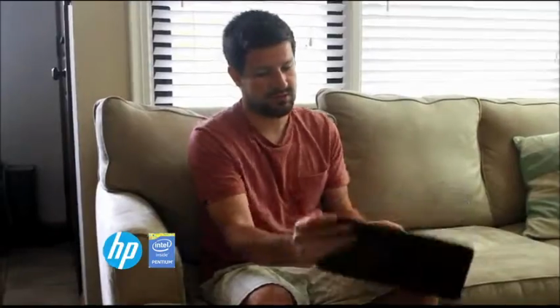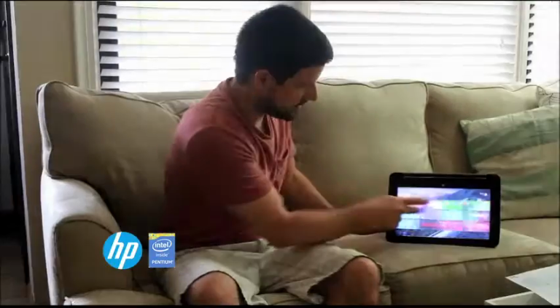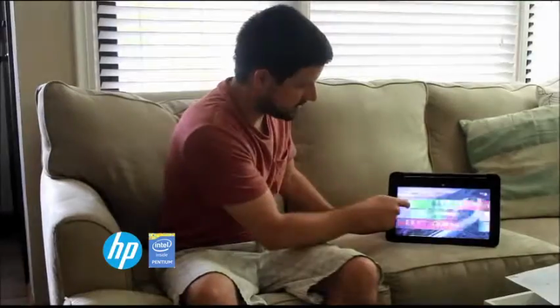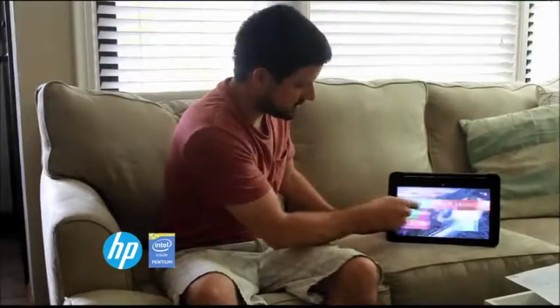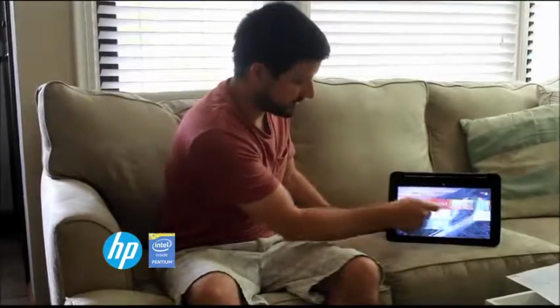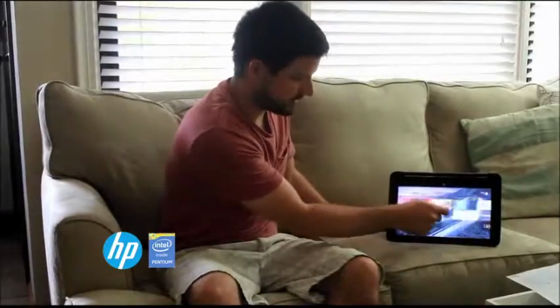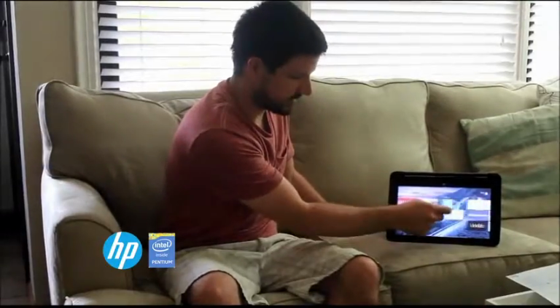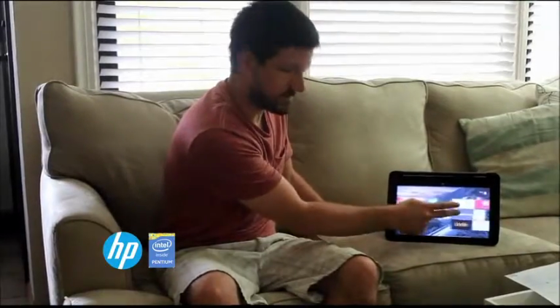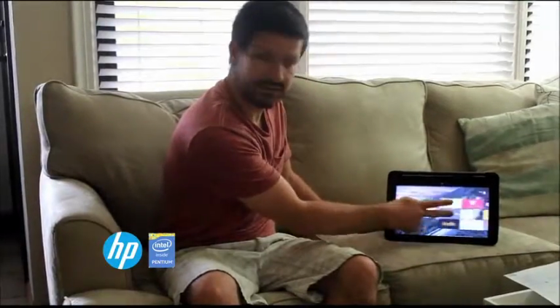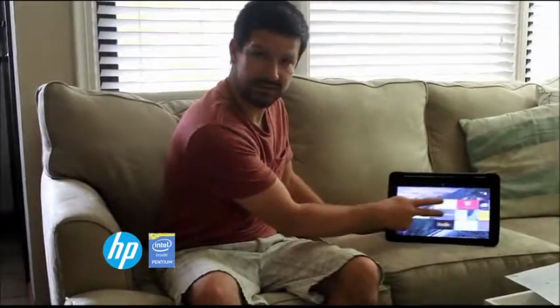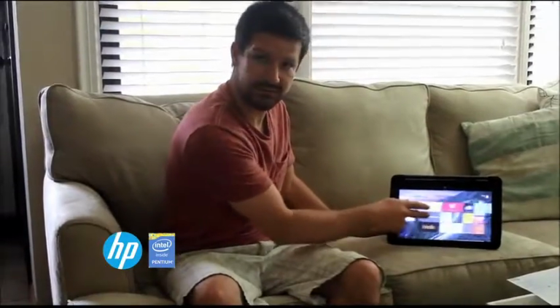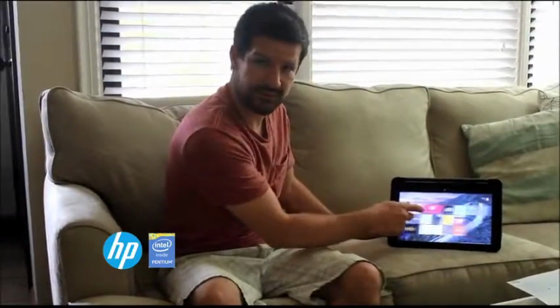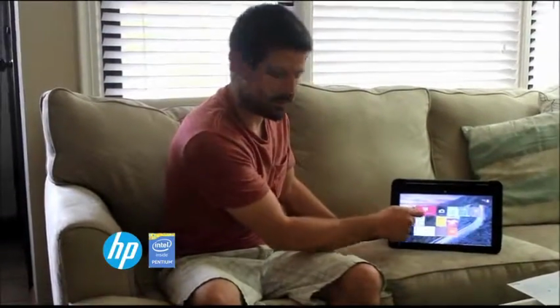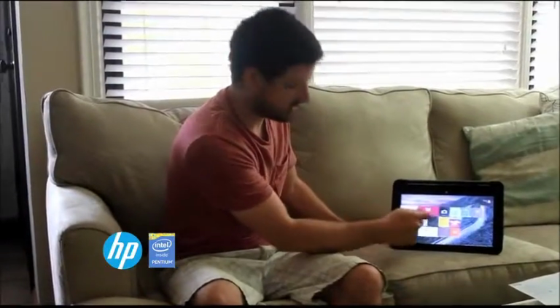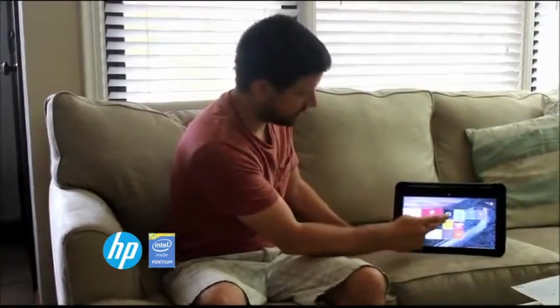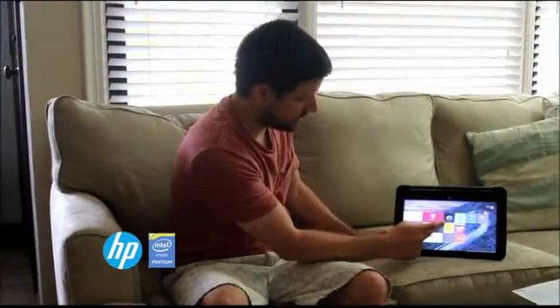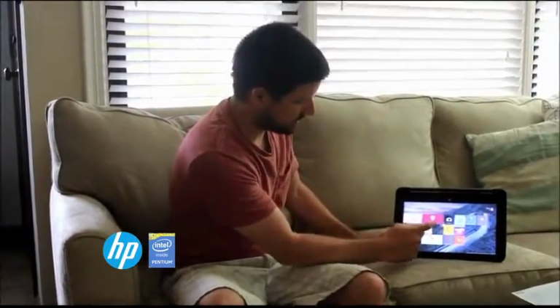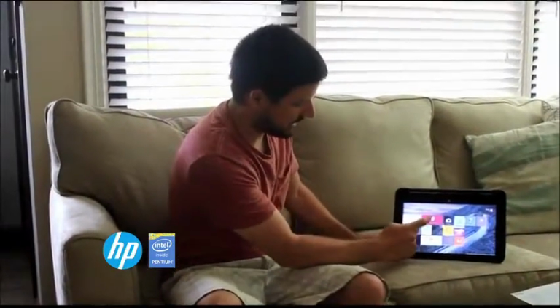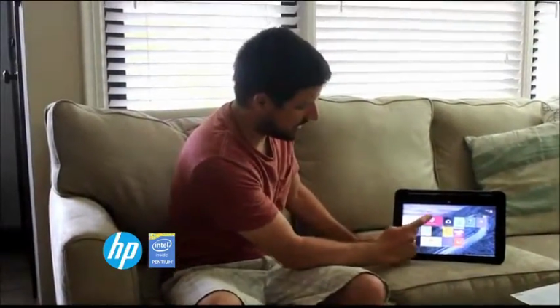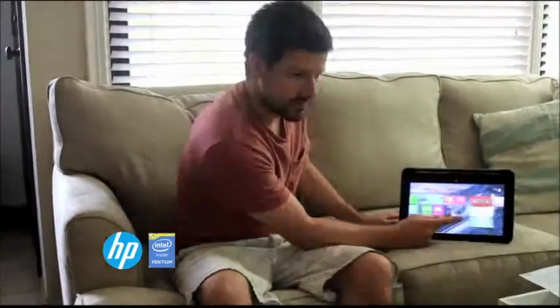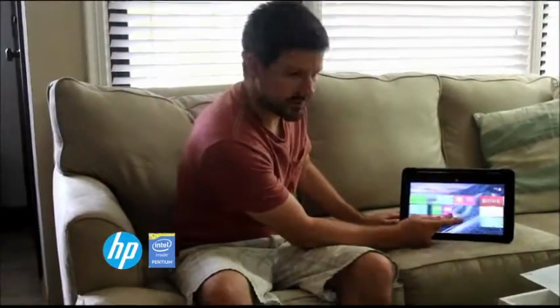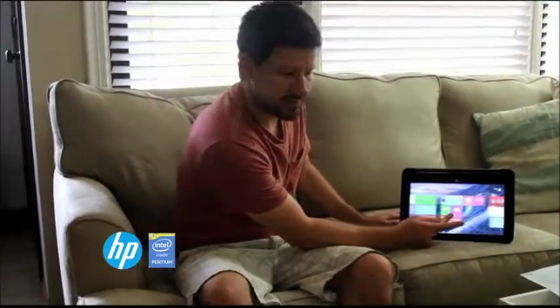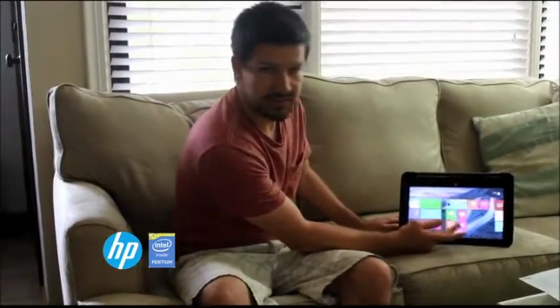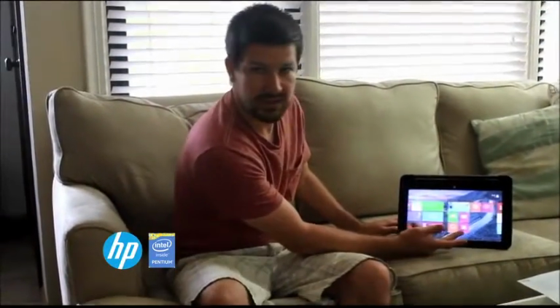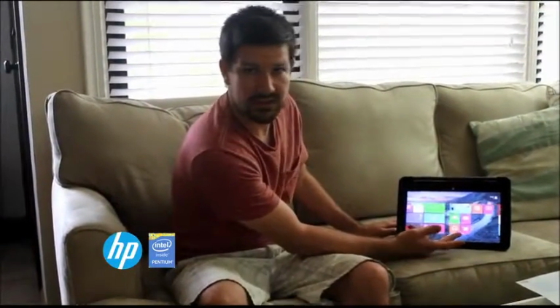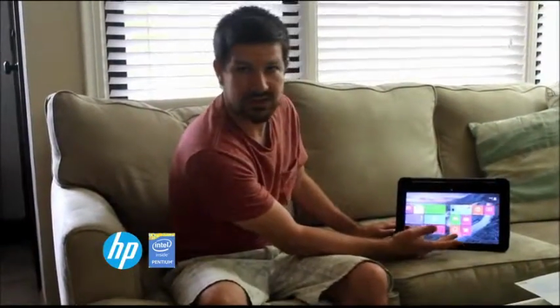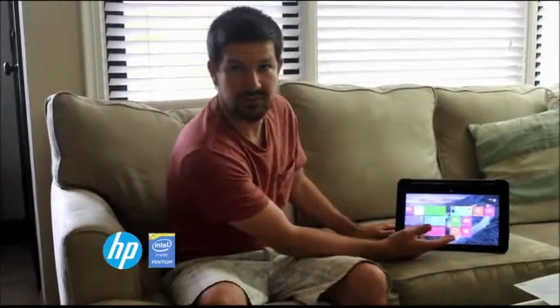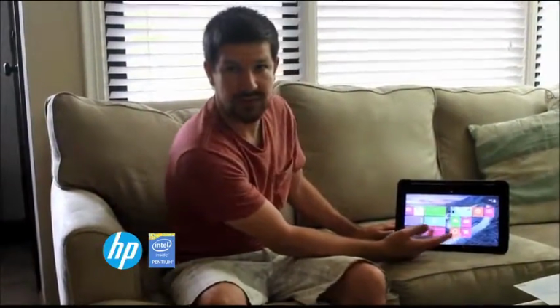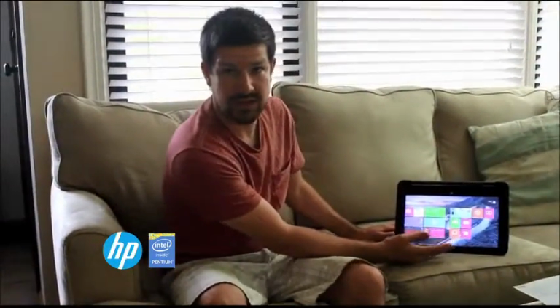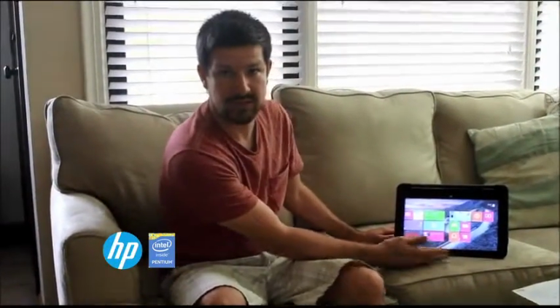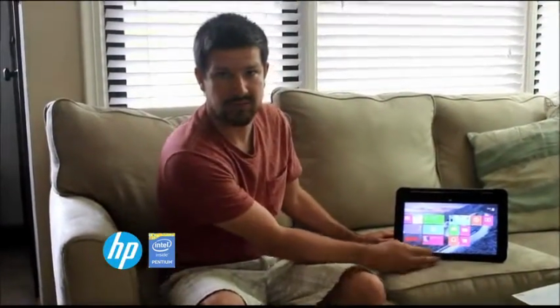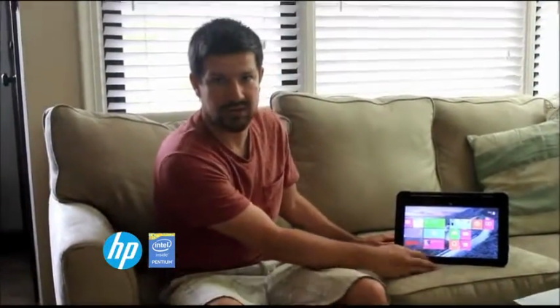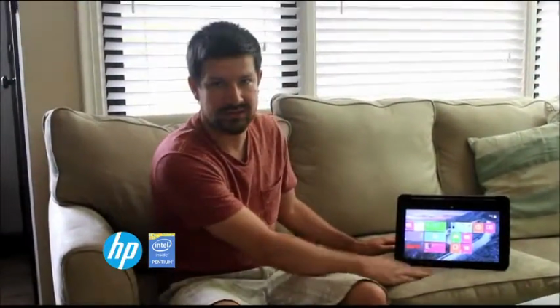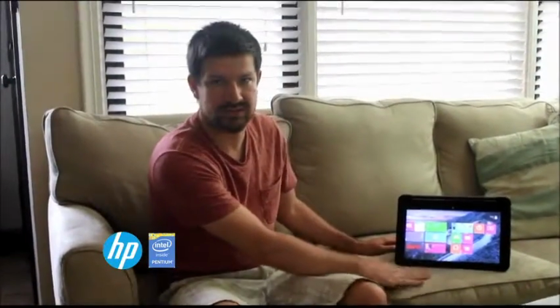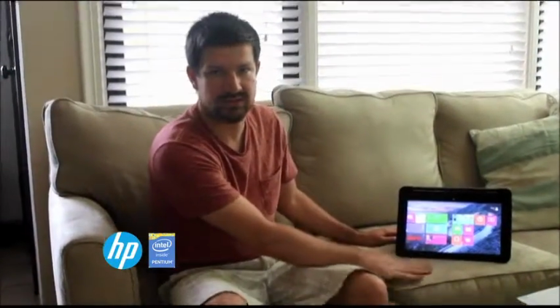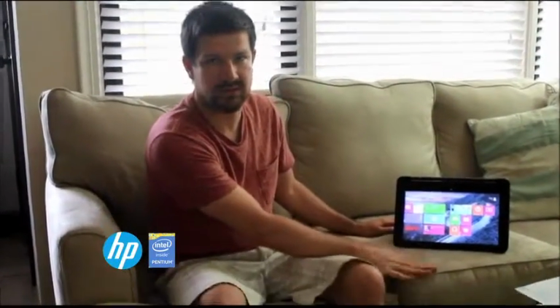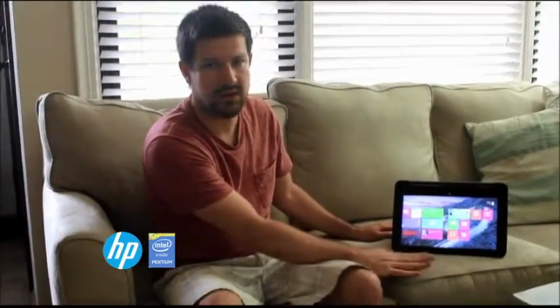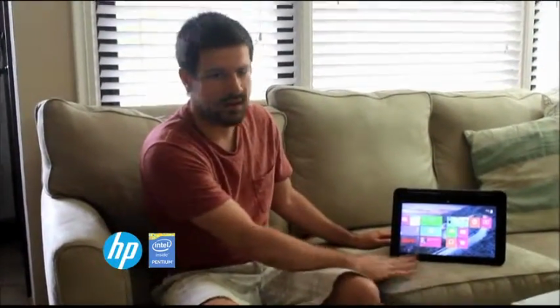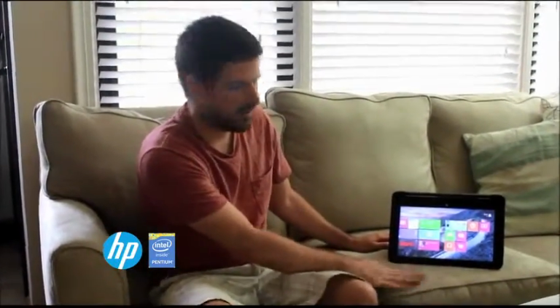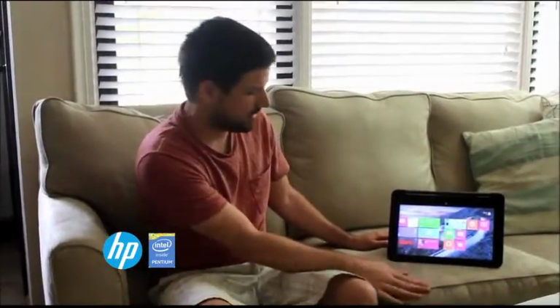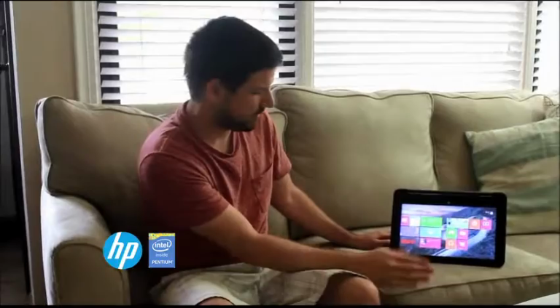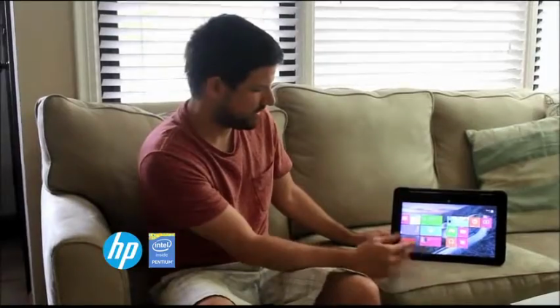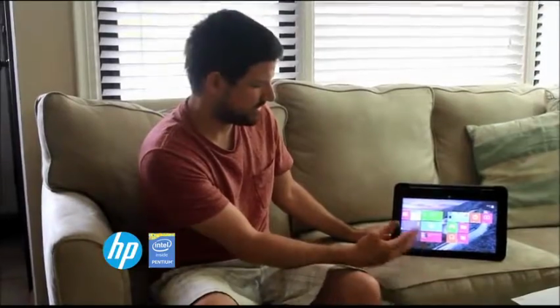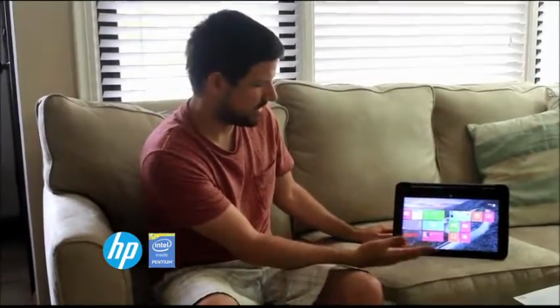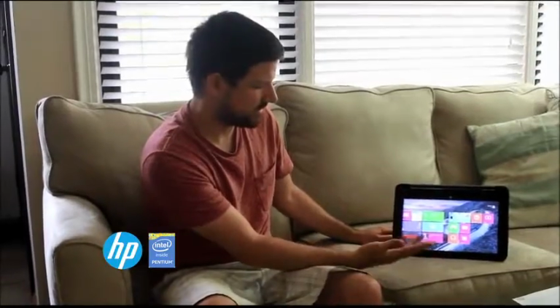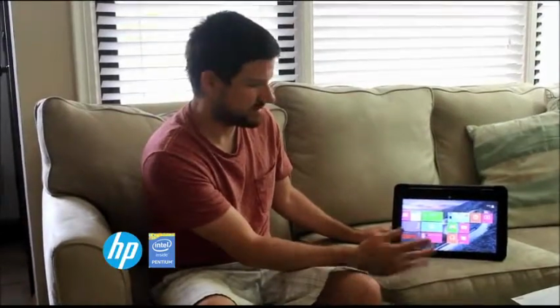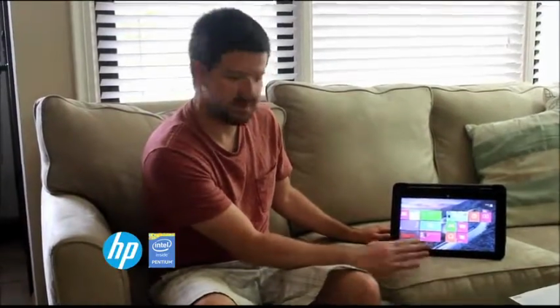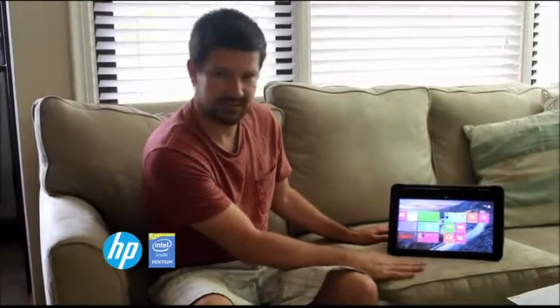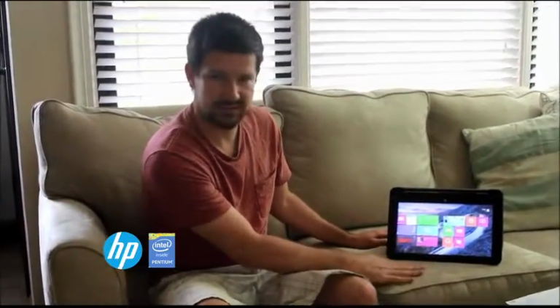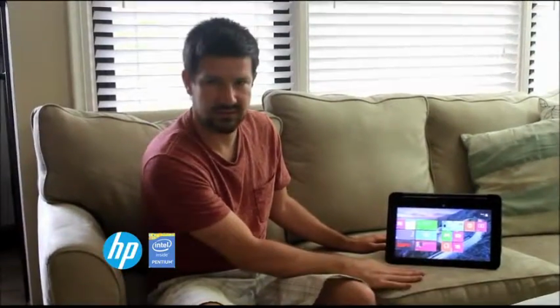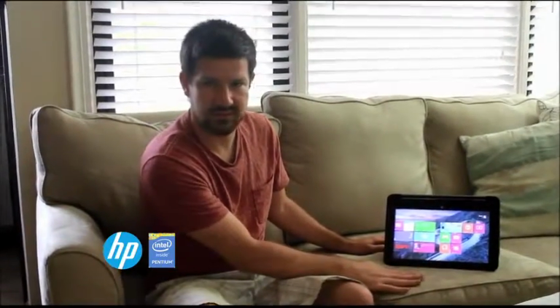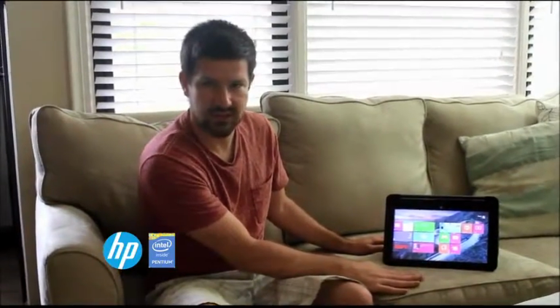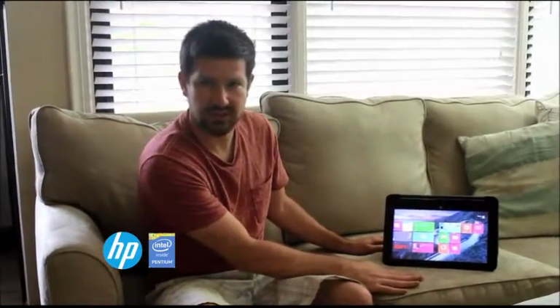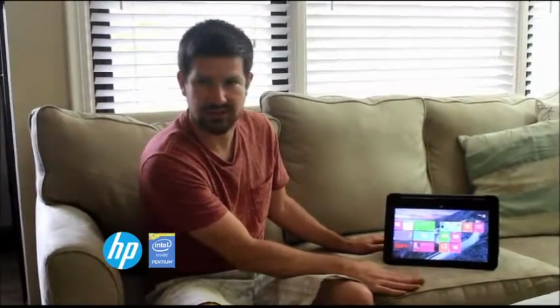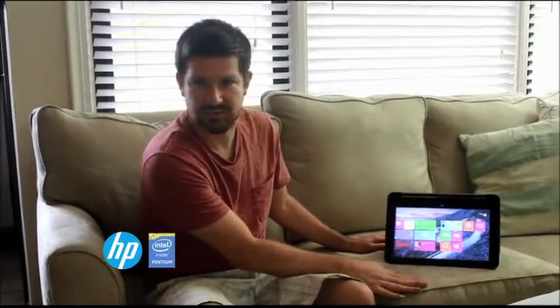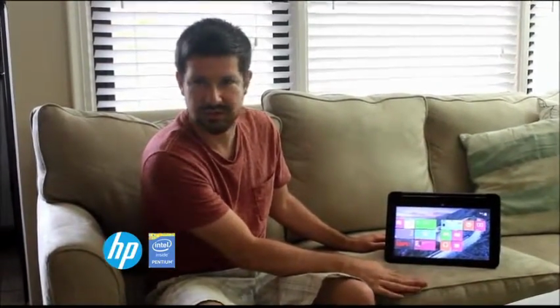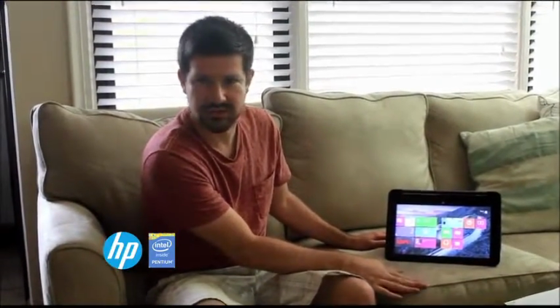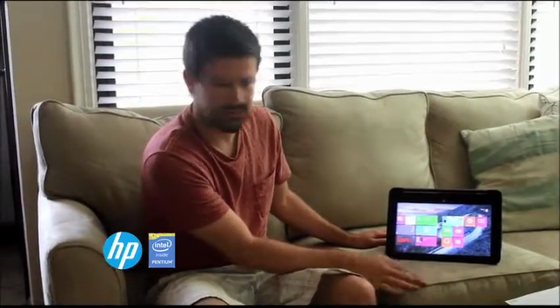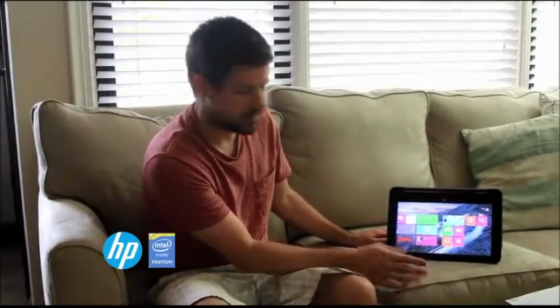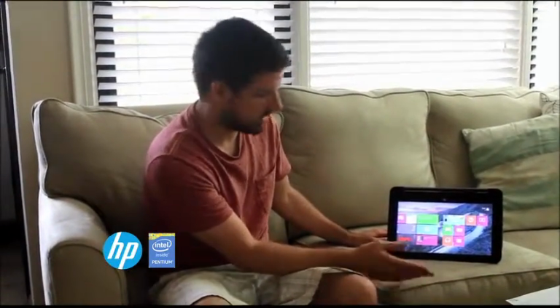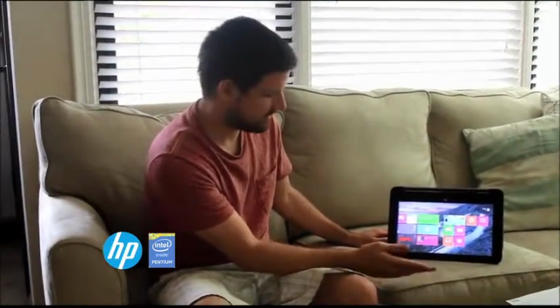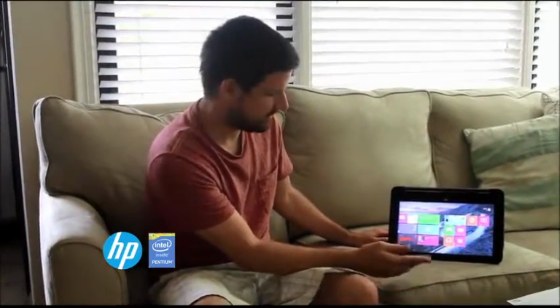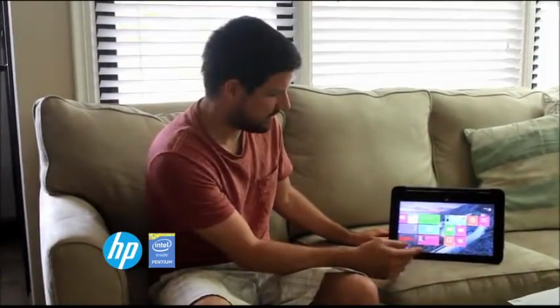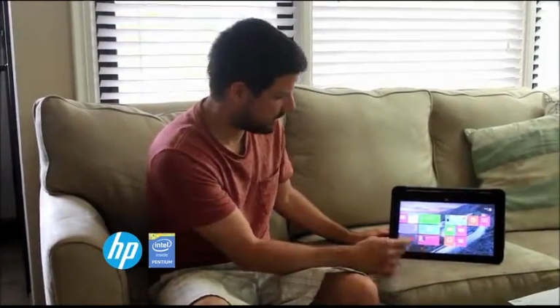This is also a touchscreen. It's Windows 8 and it runs on the Intel Pentium processor. You can really tell it's got a good speed to it, nice feel.